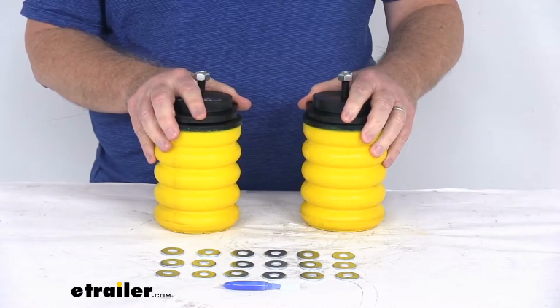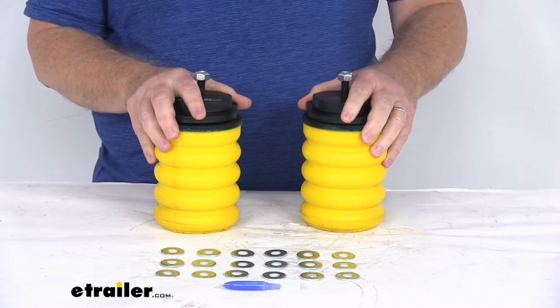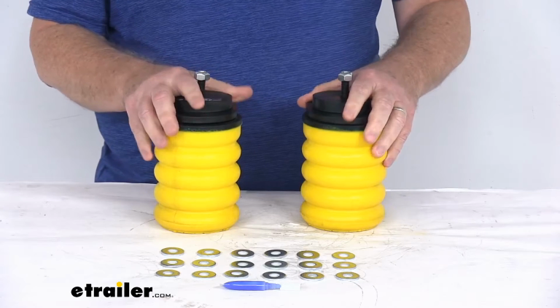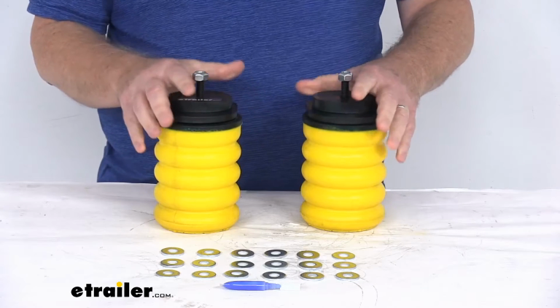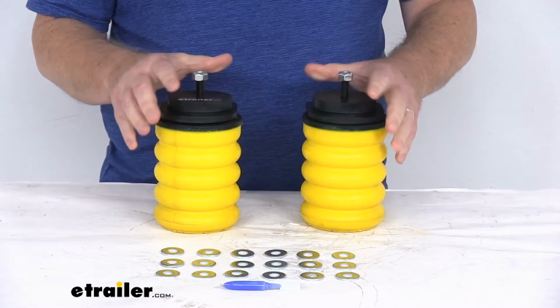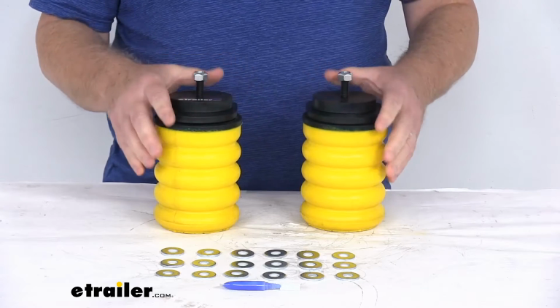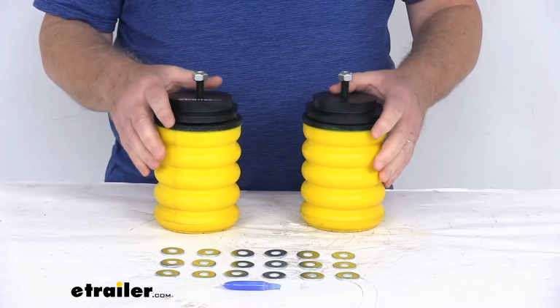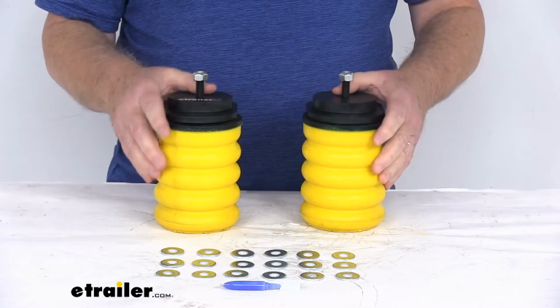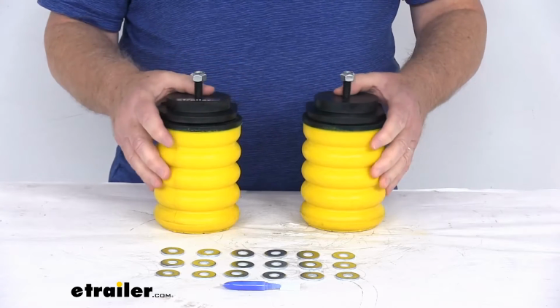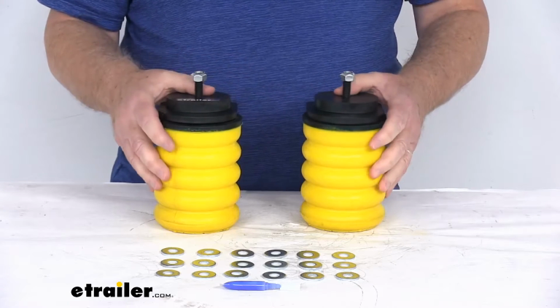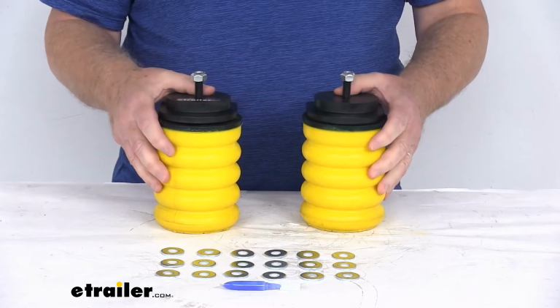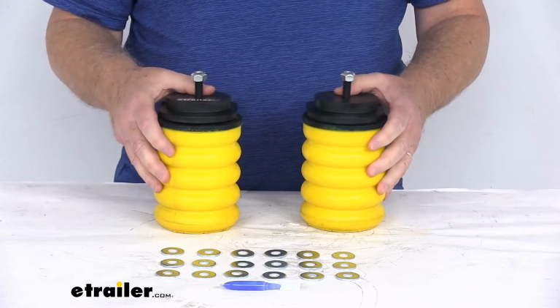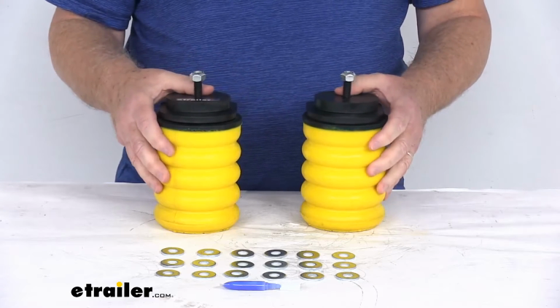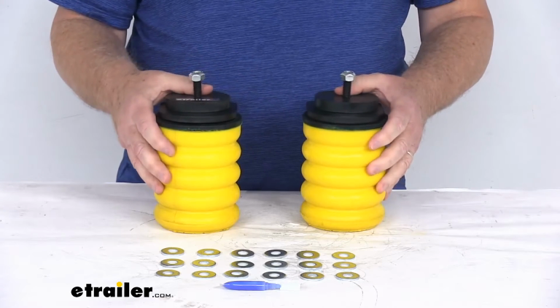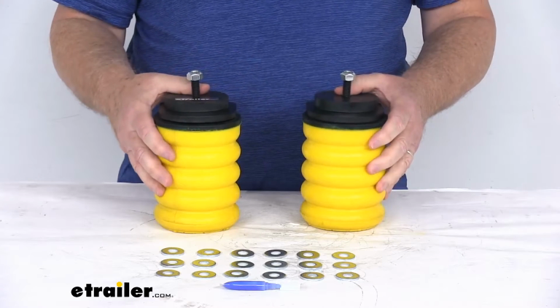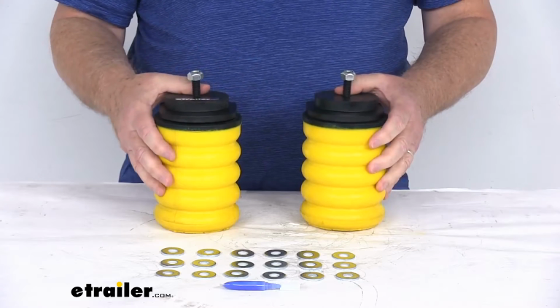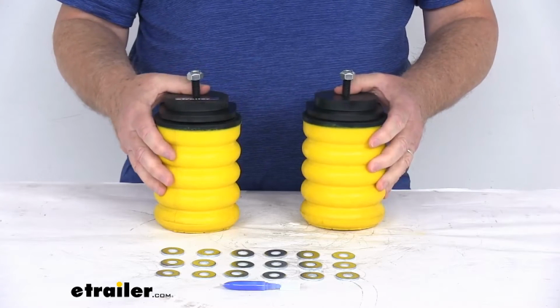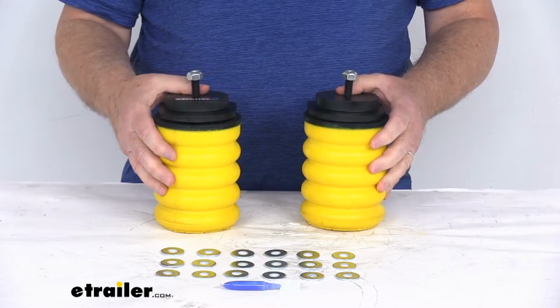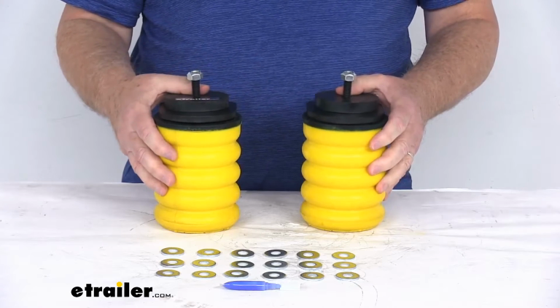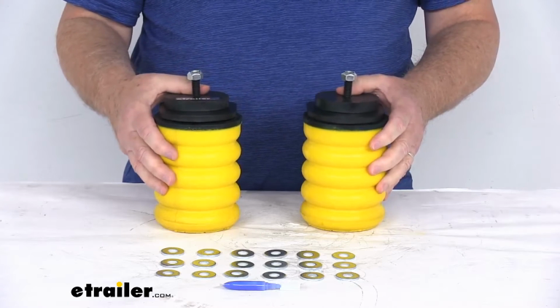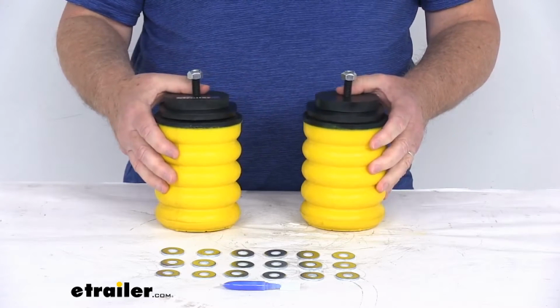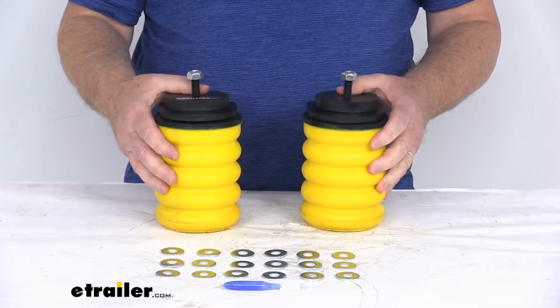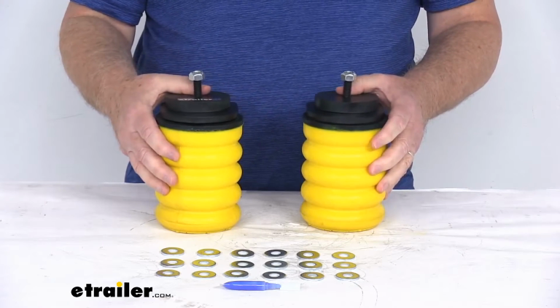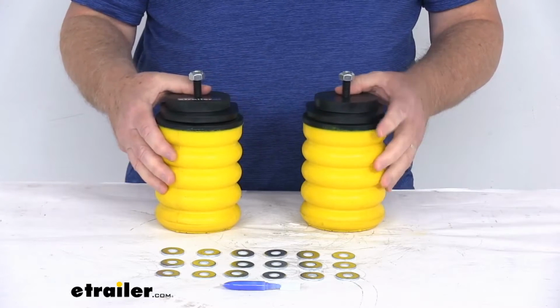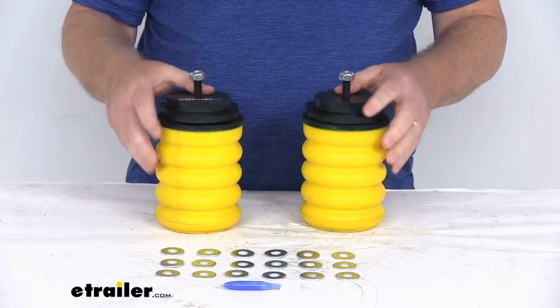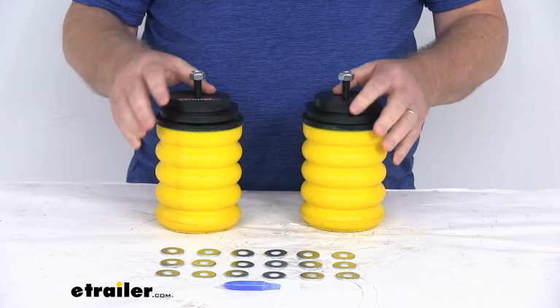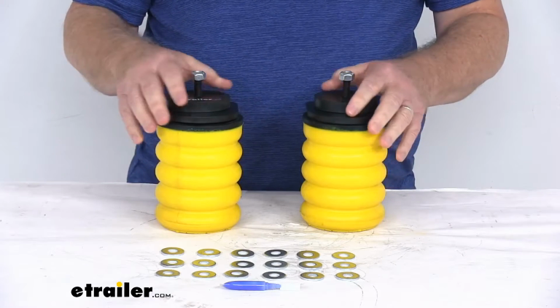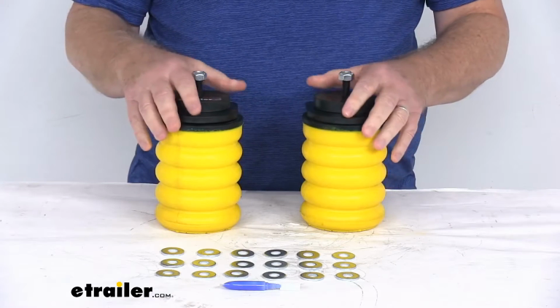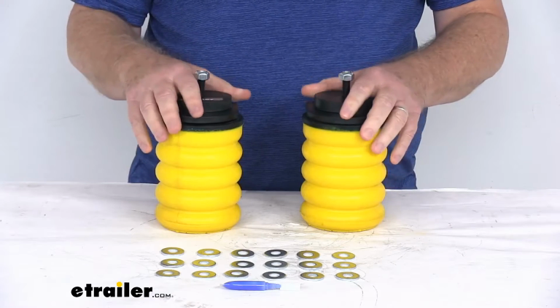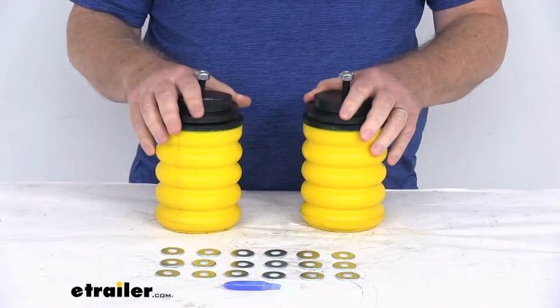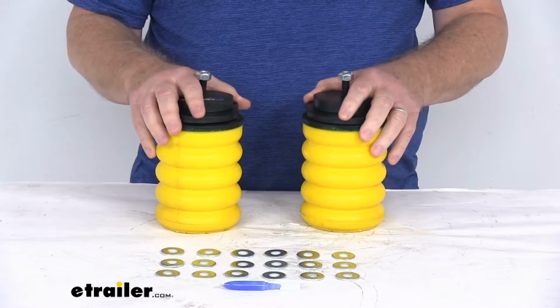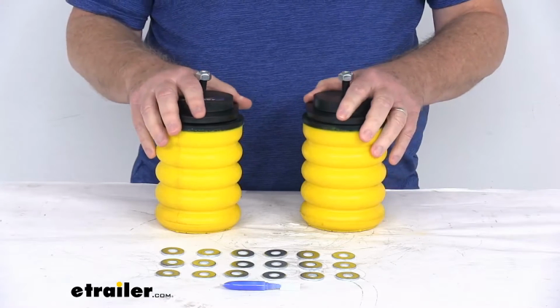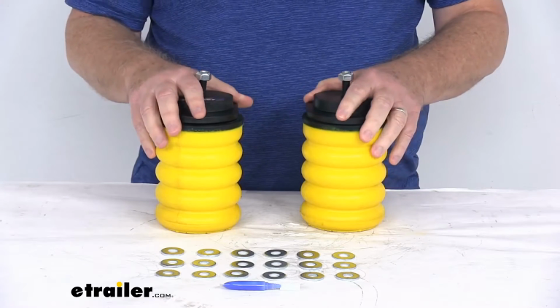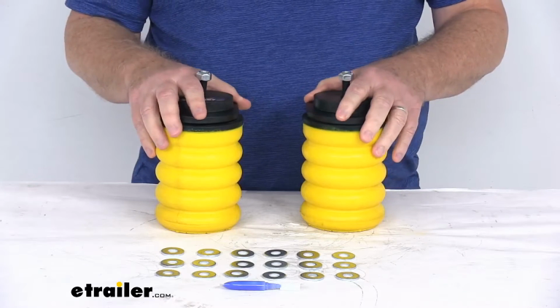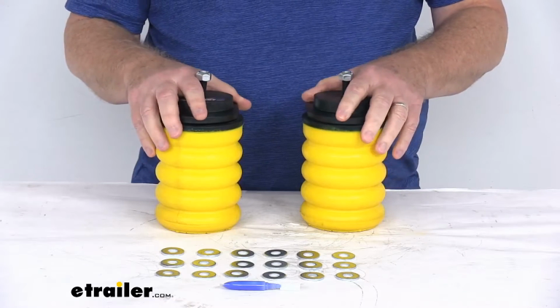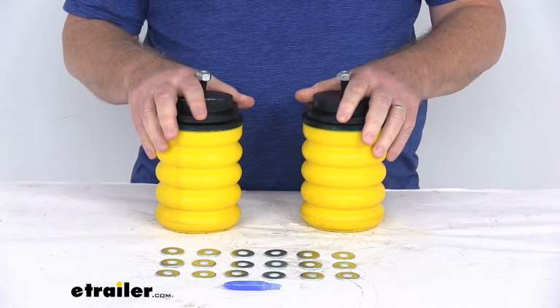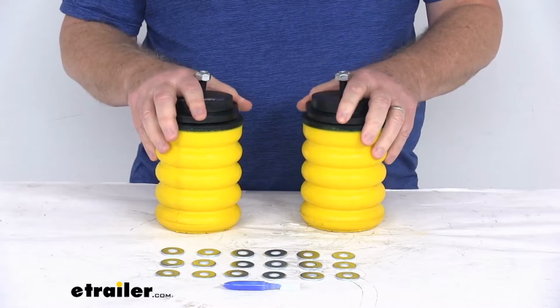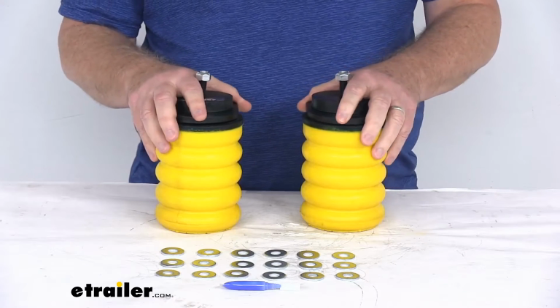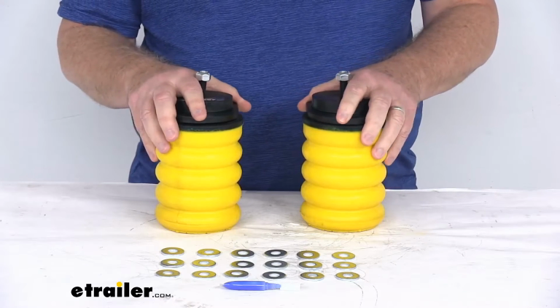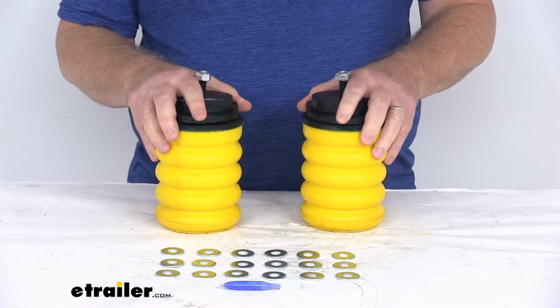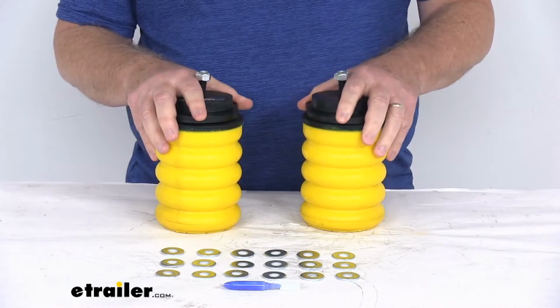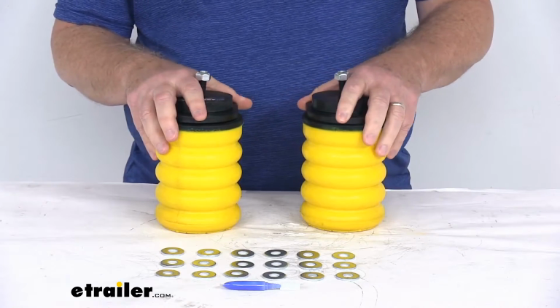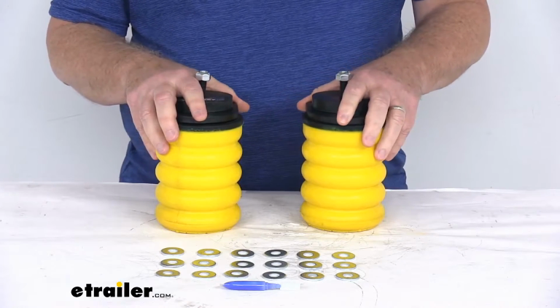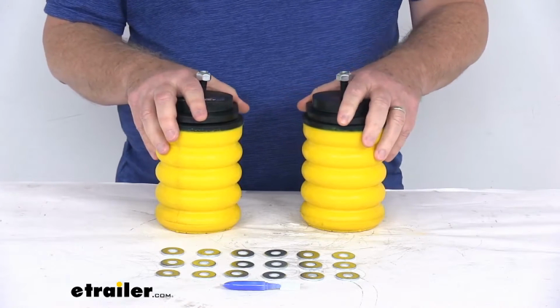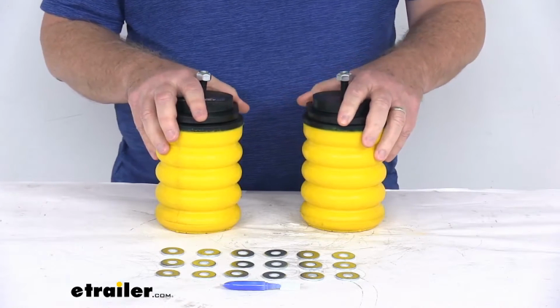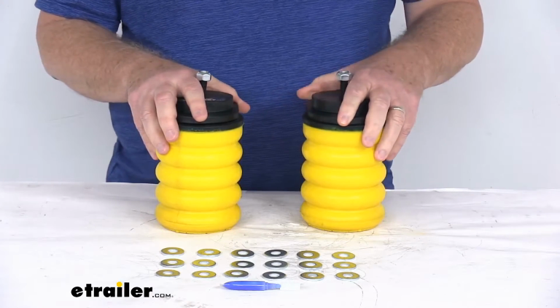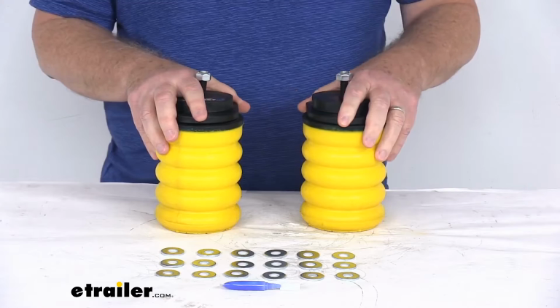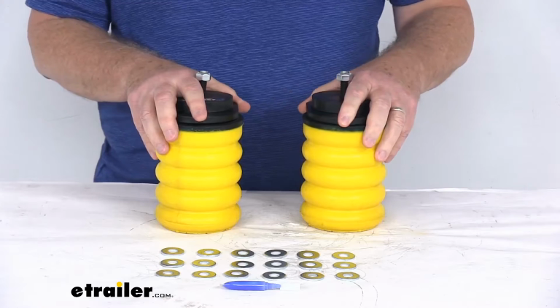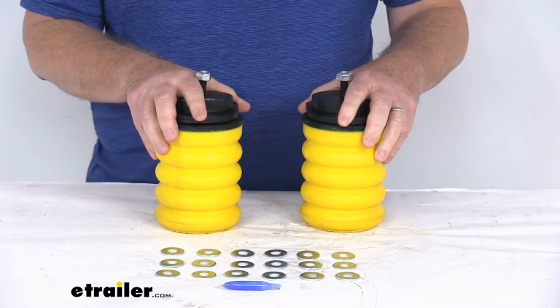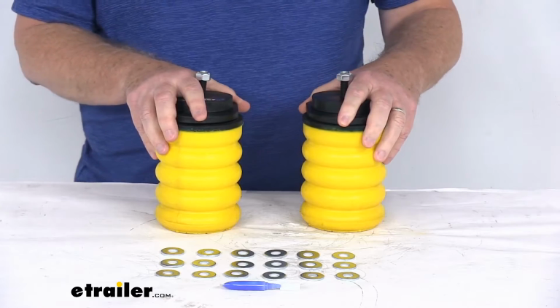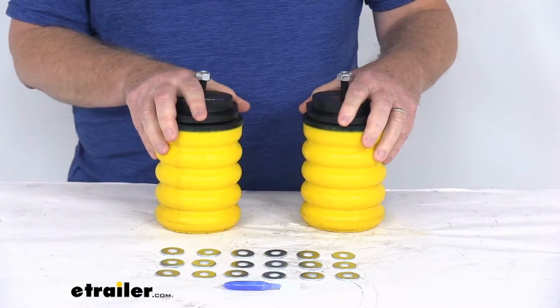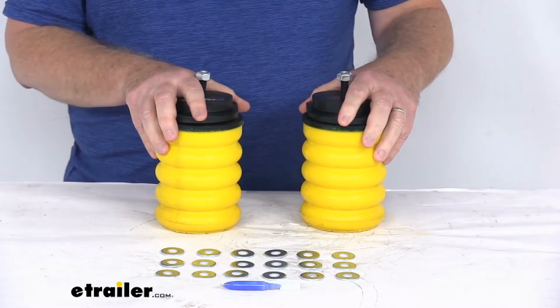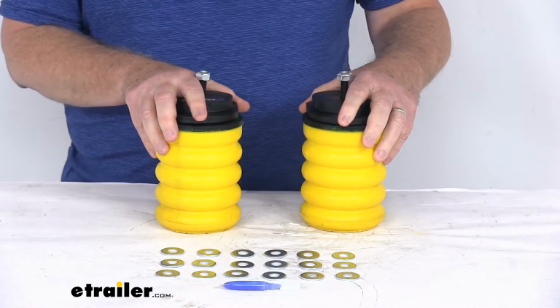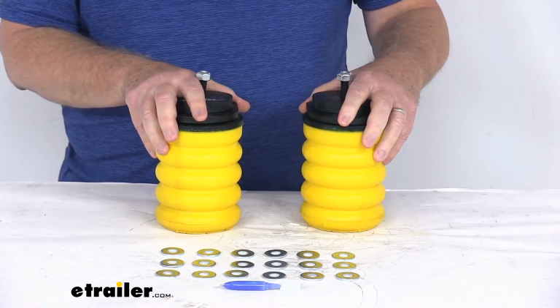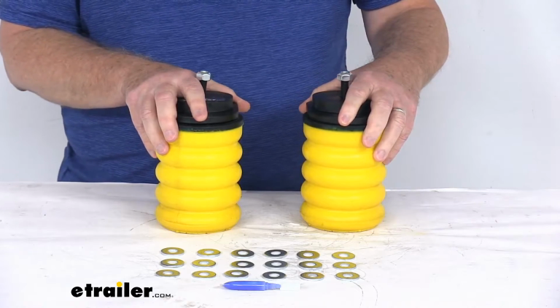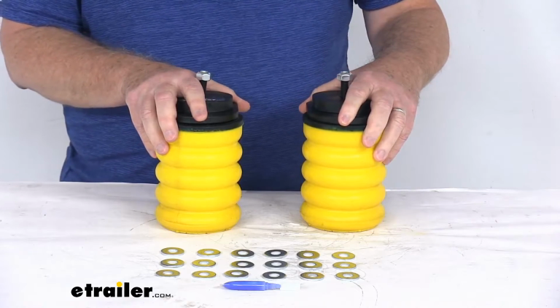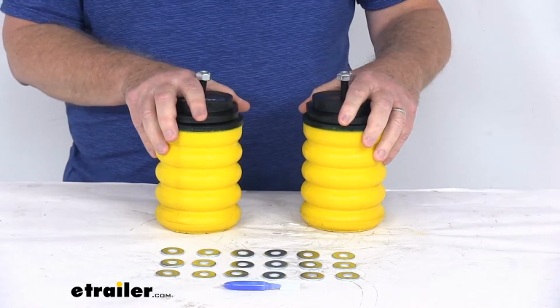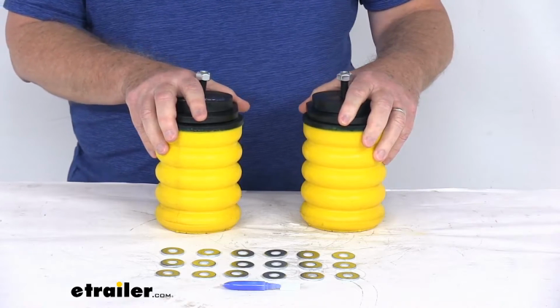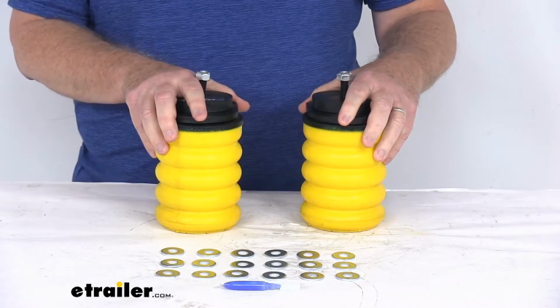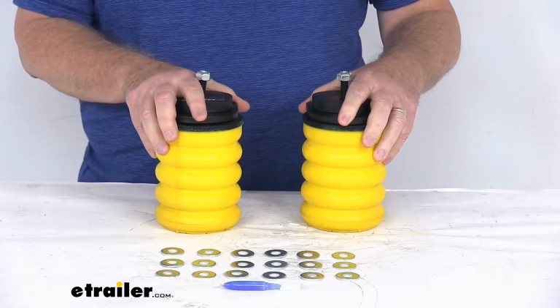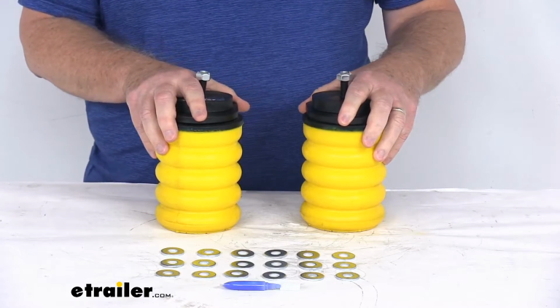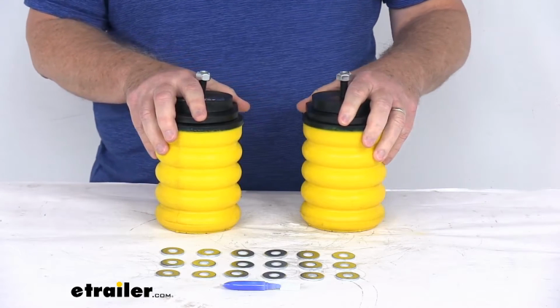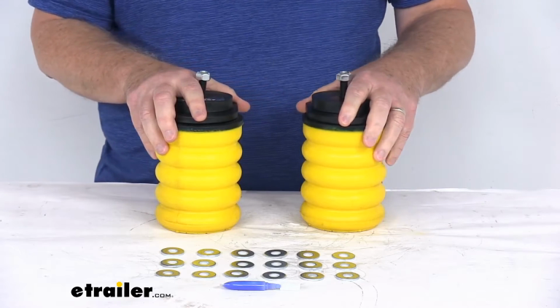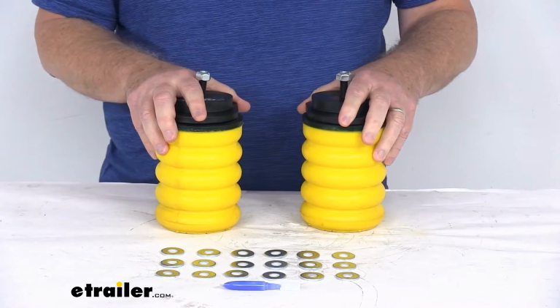These do work independently from each other to compensate for off-center loads and help reduce body roll during any sharp turns.